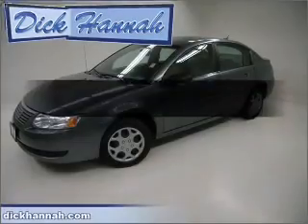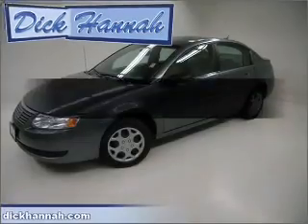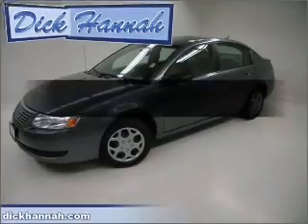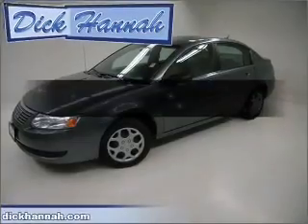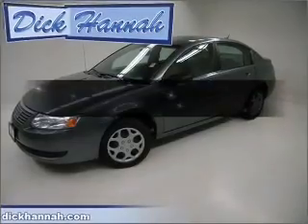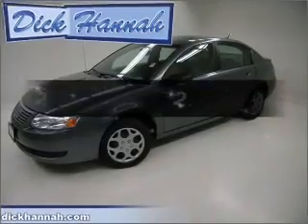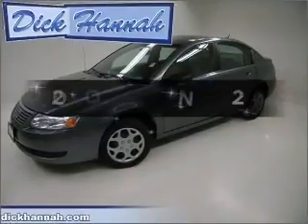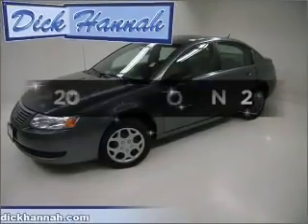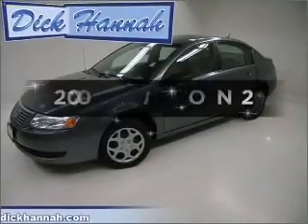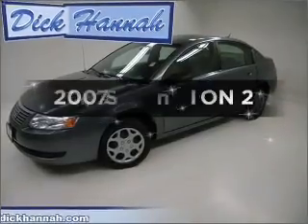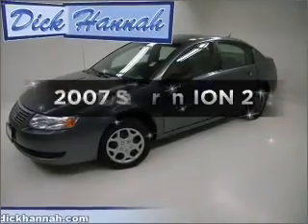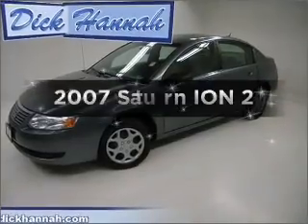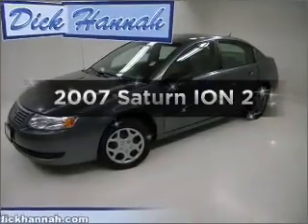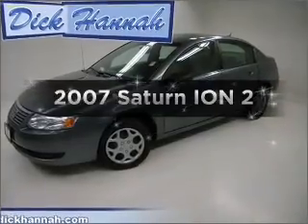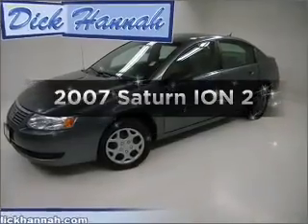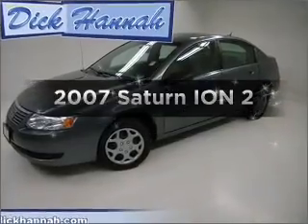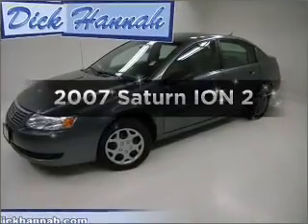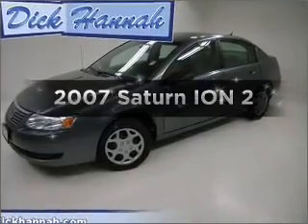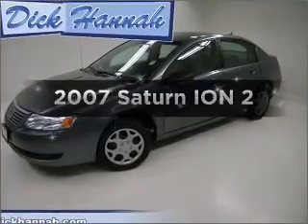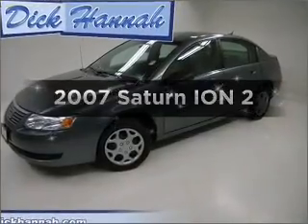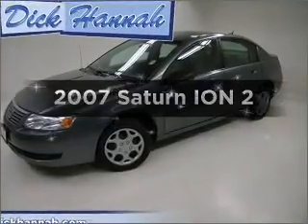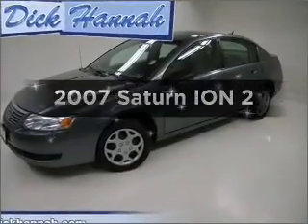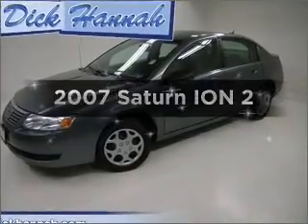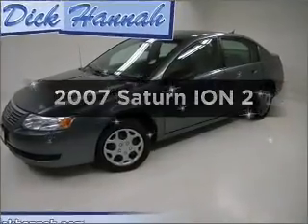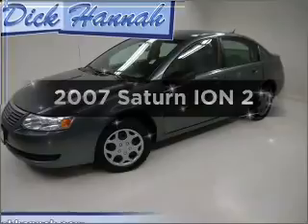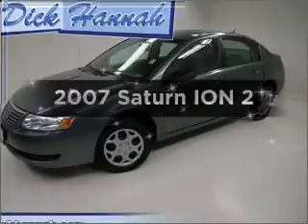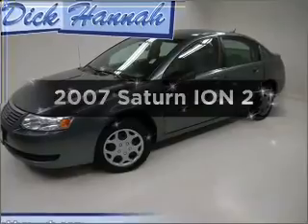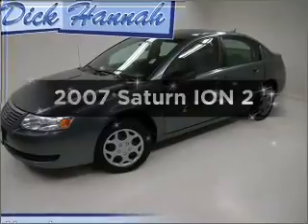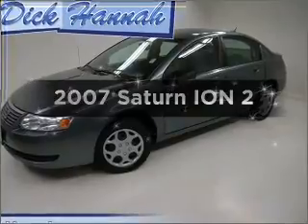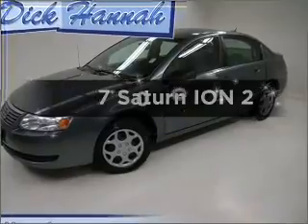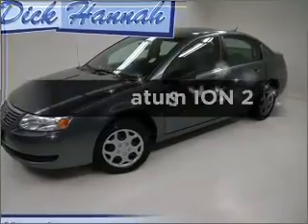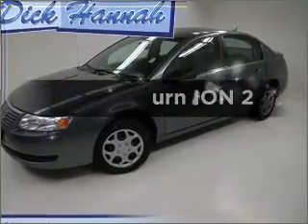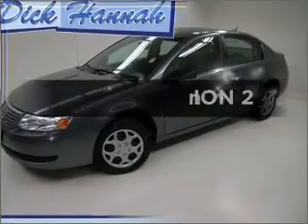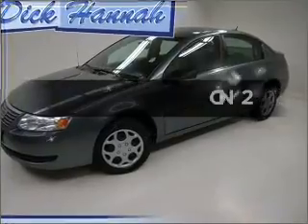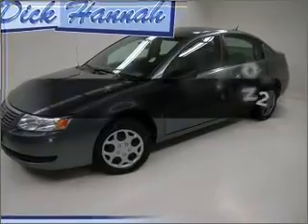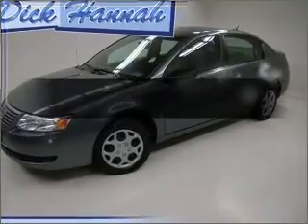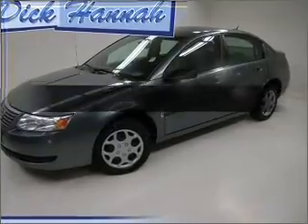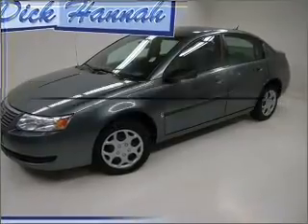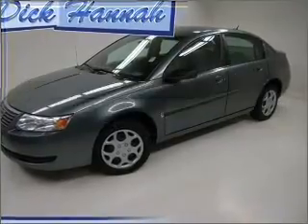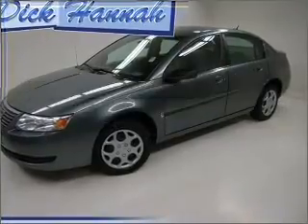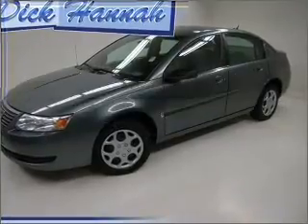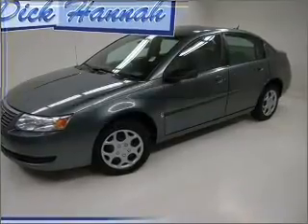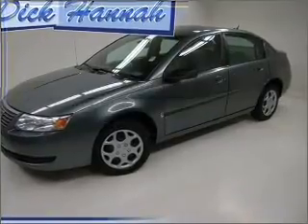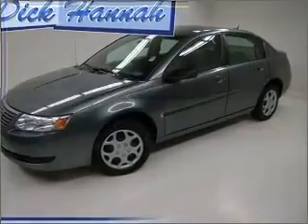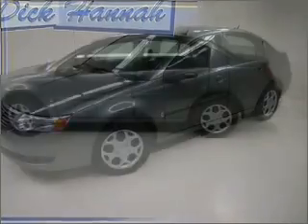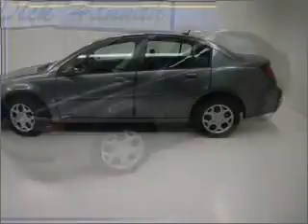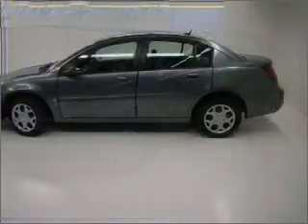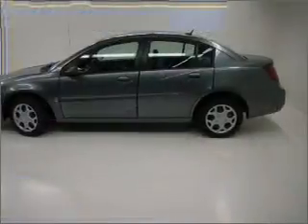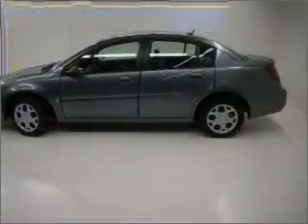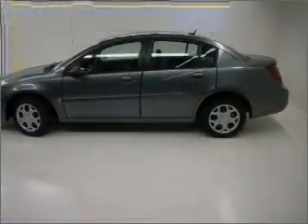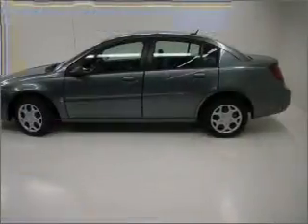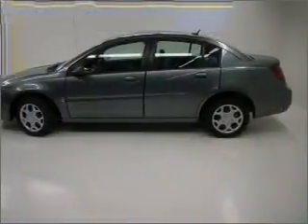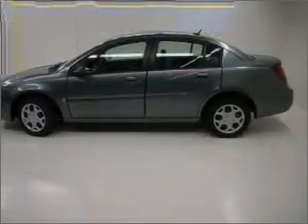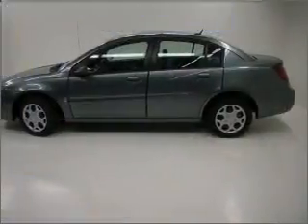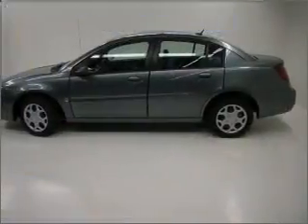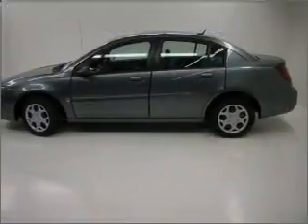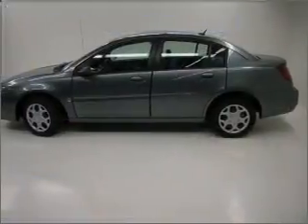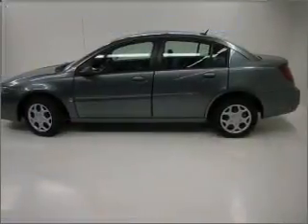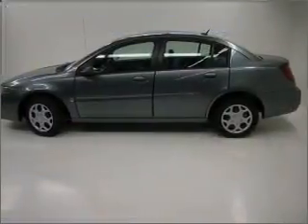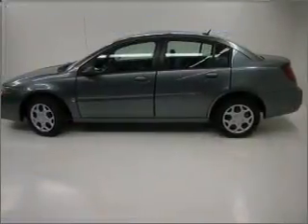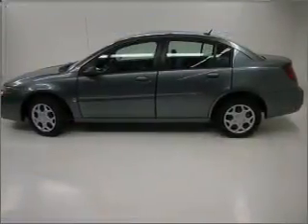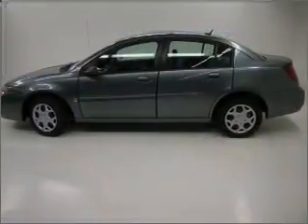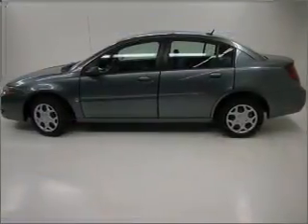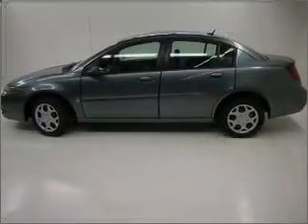Presenting the 2007 Saturn Ion. Travel the roads in style and comfort in this great vehicle.